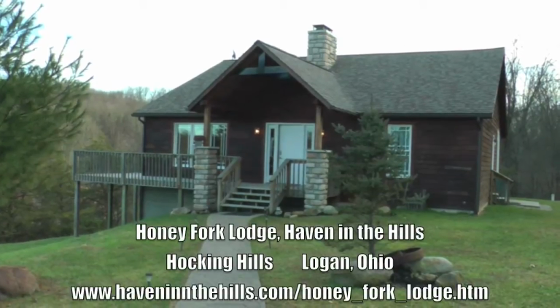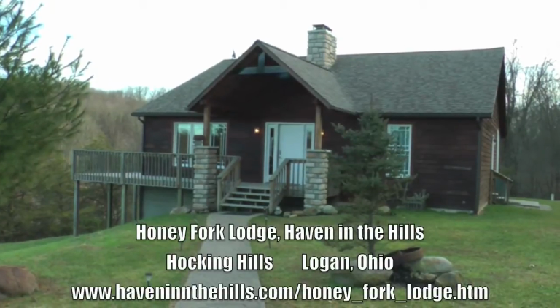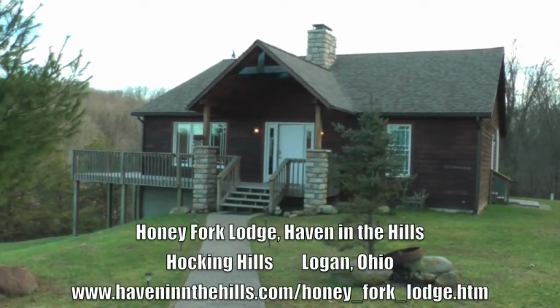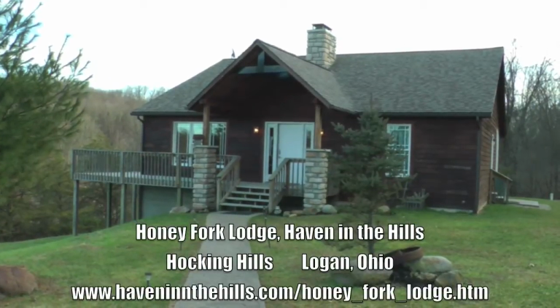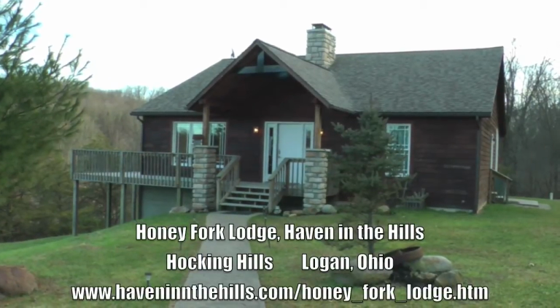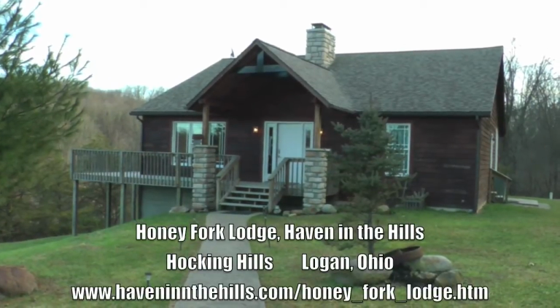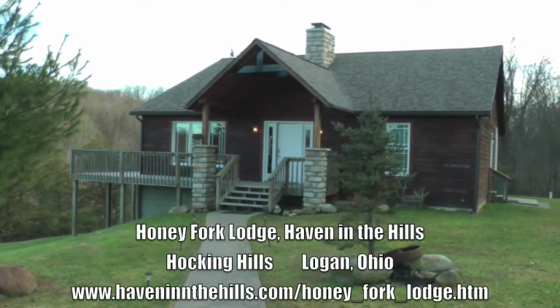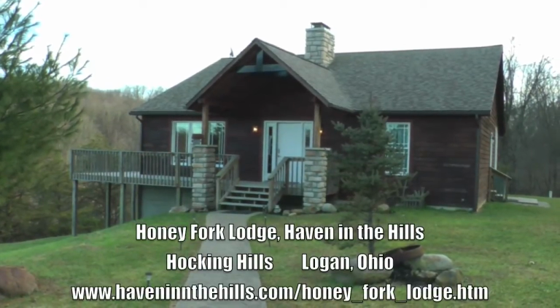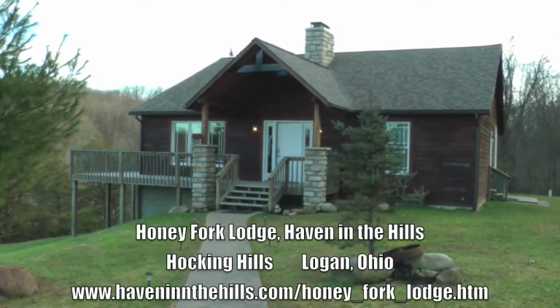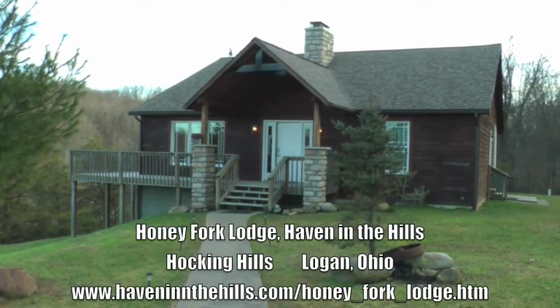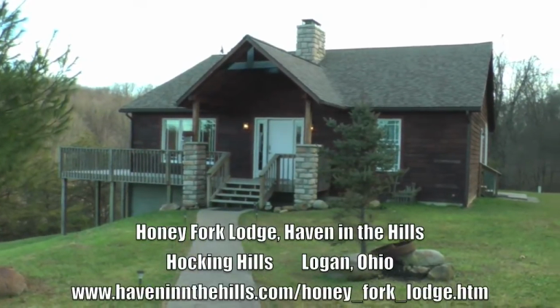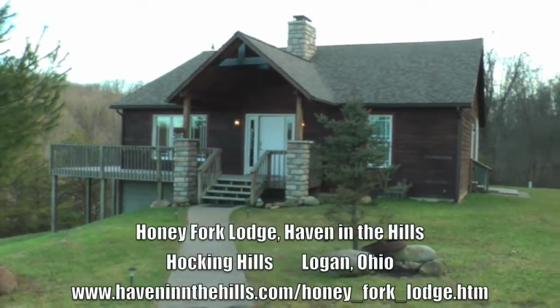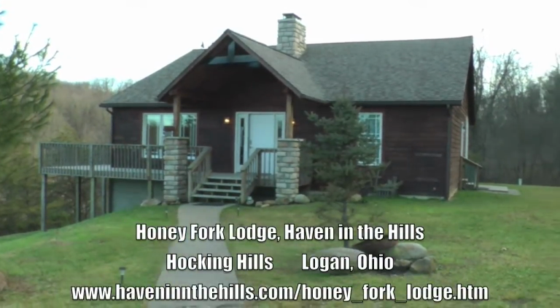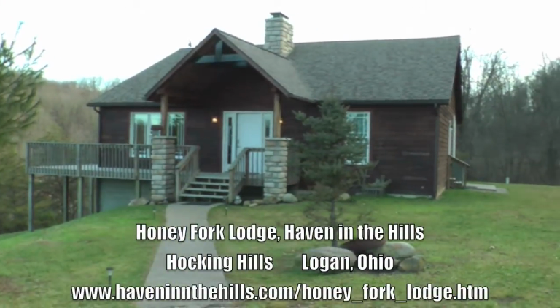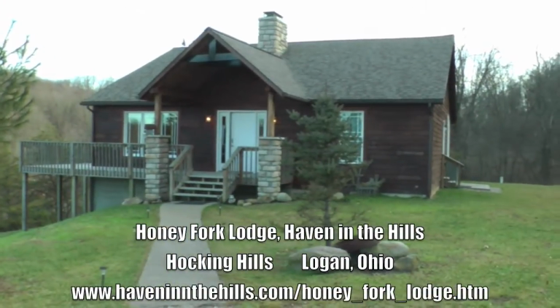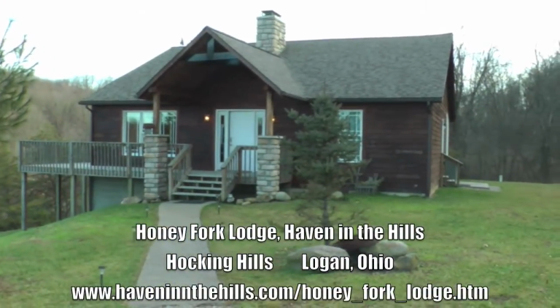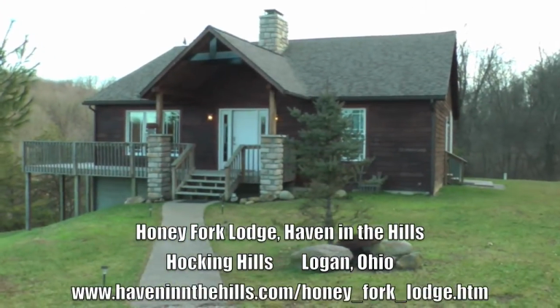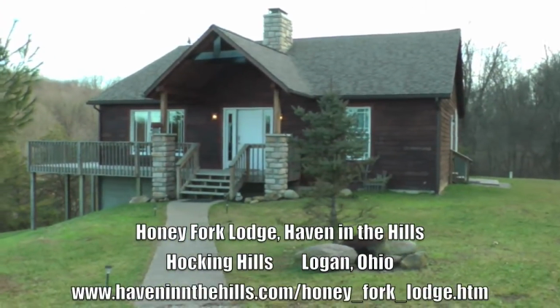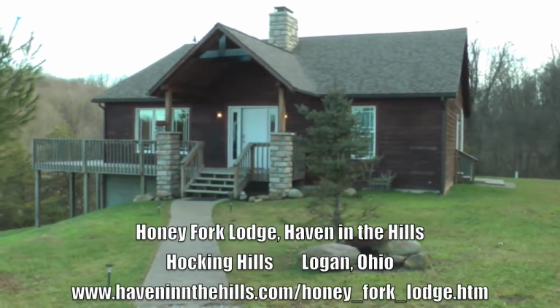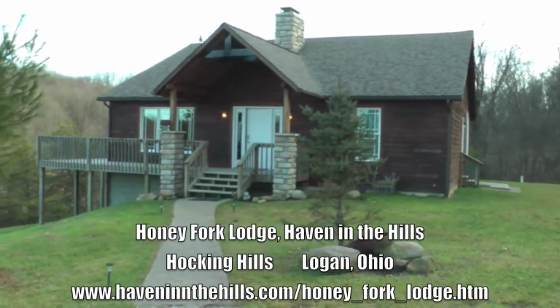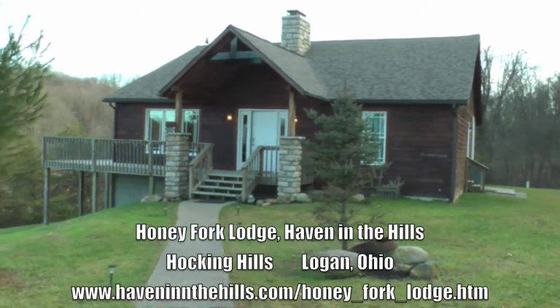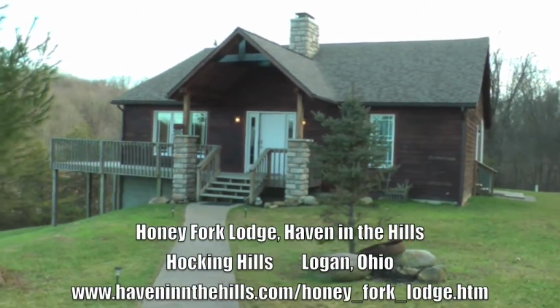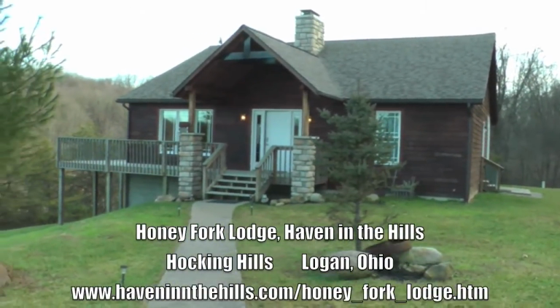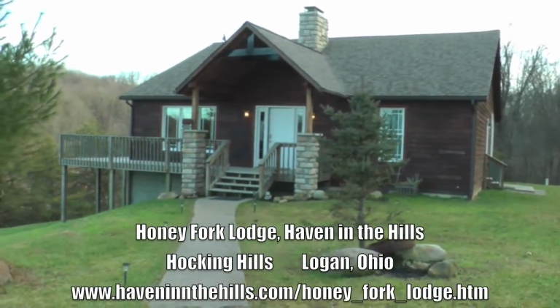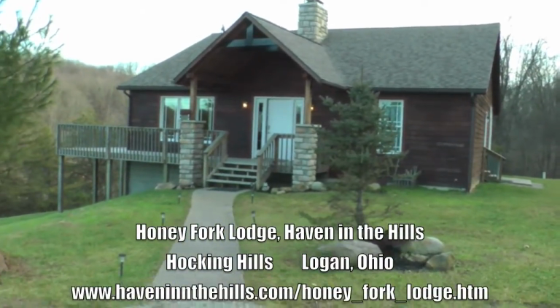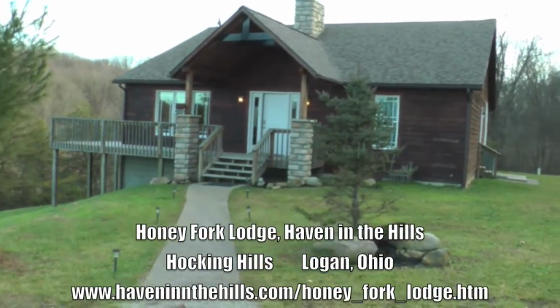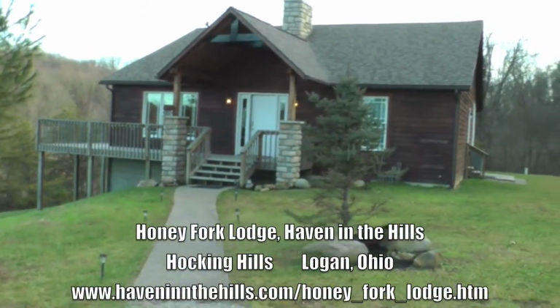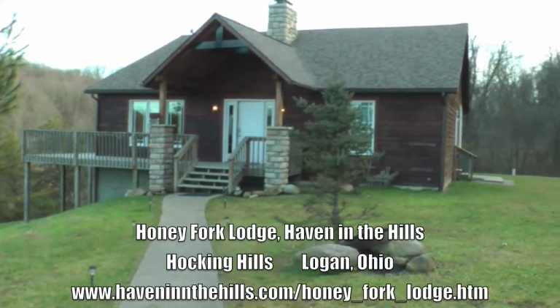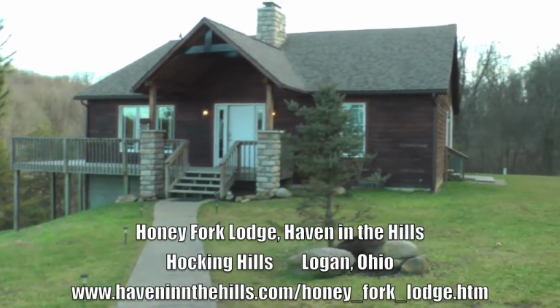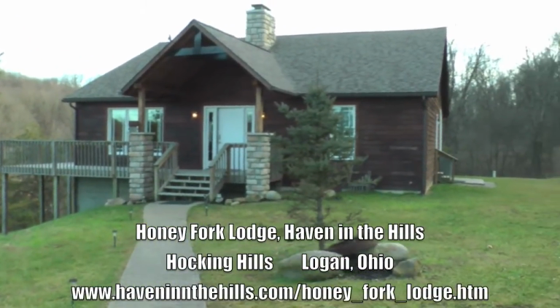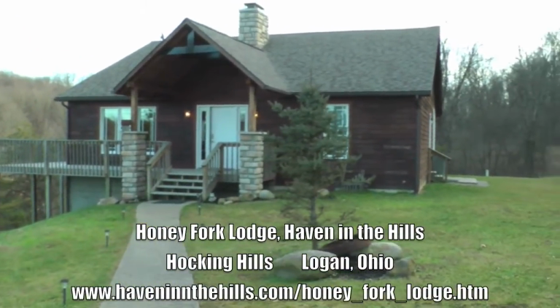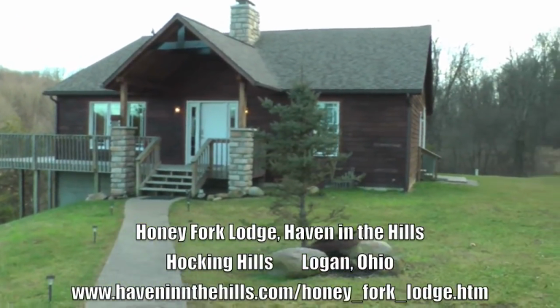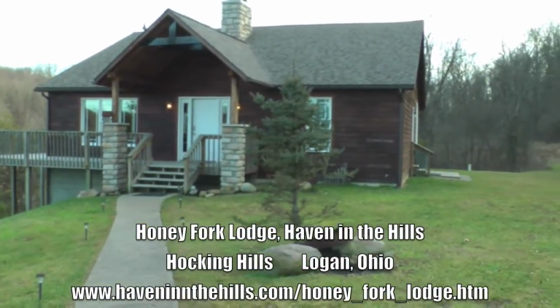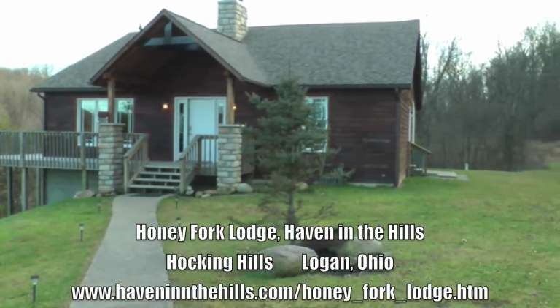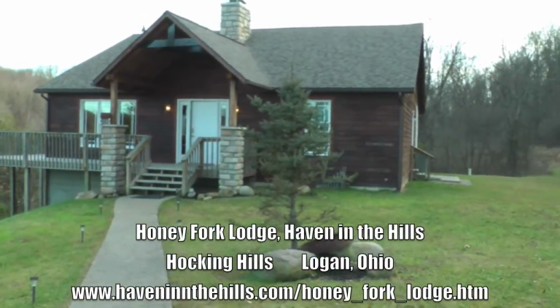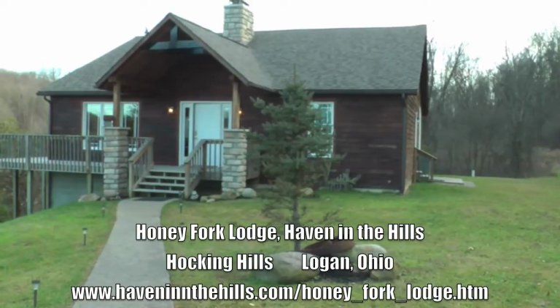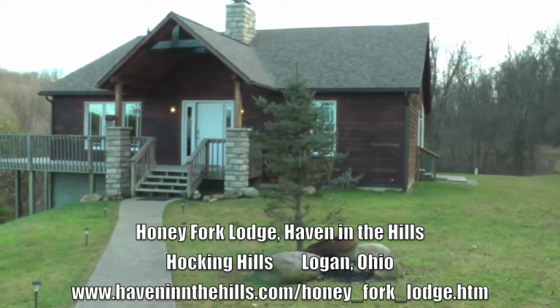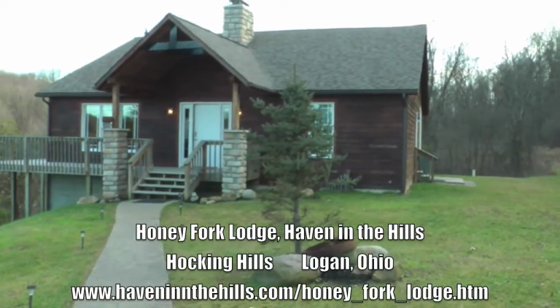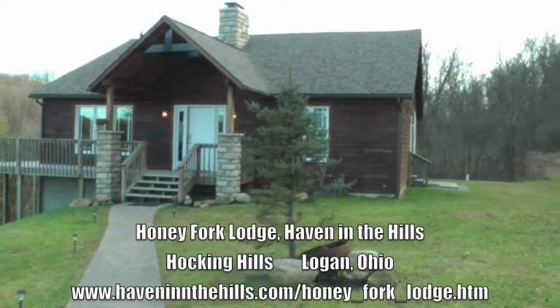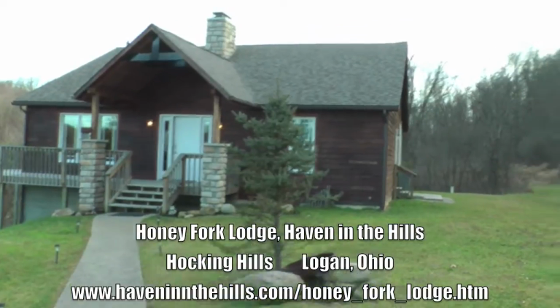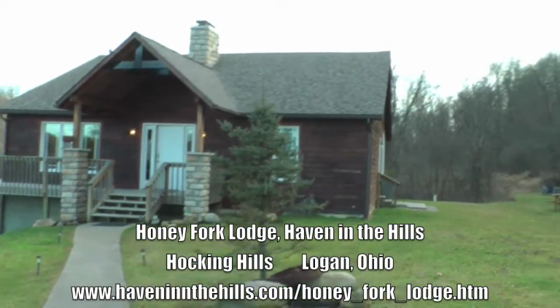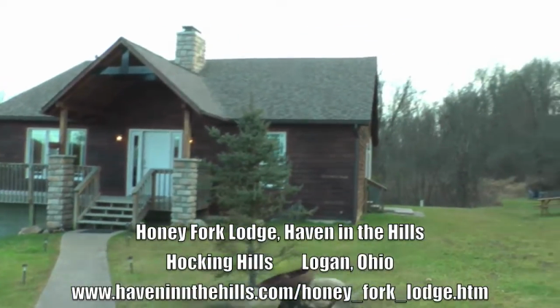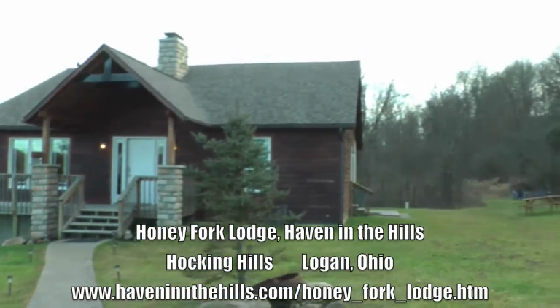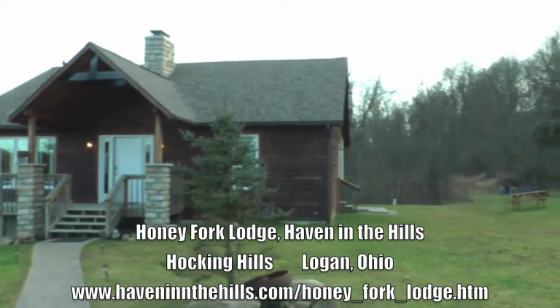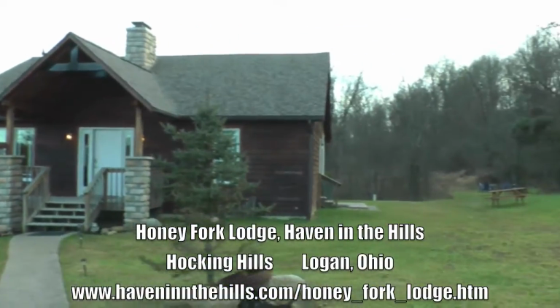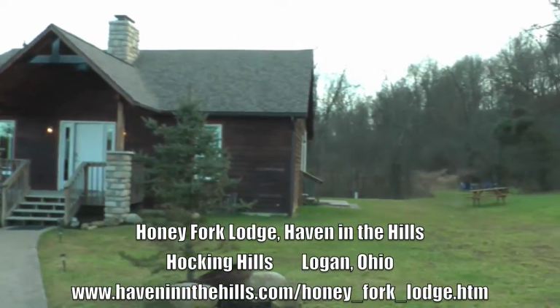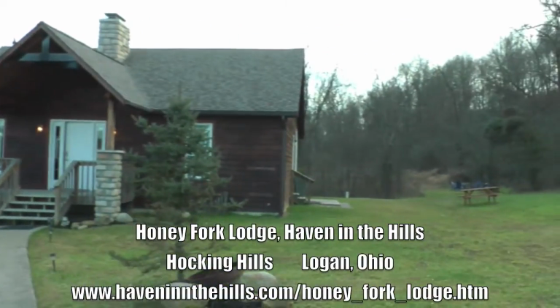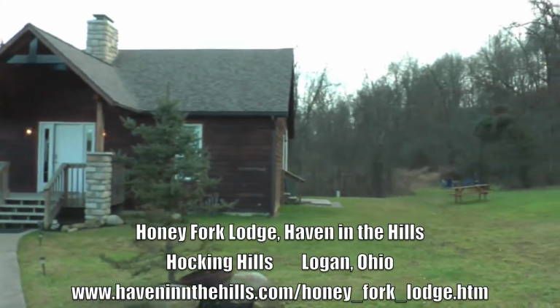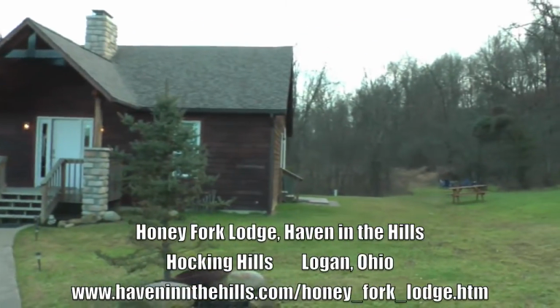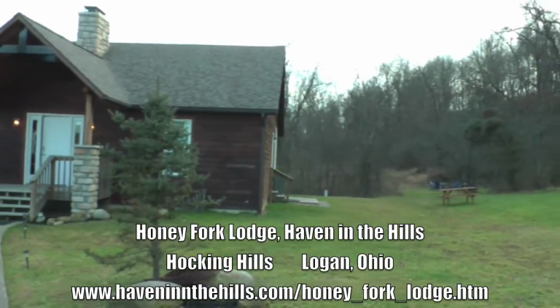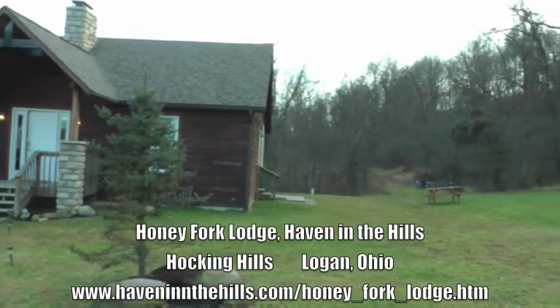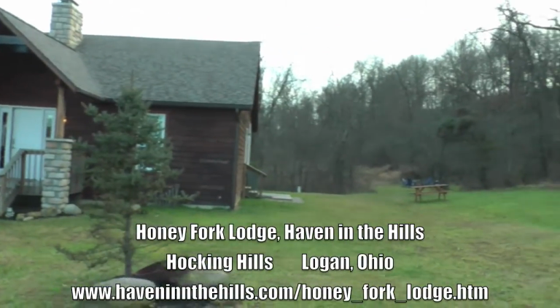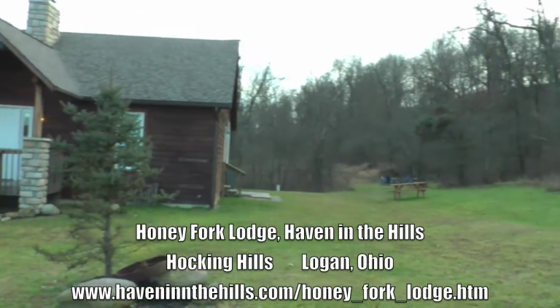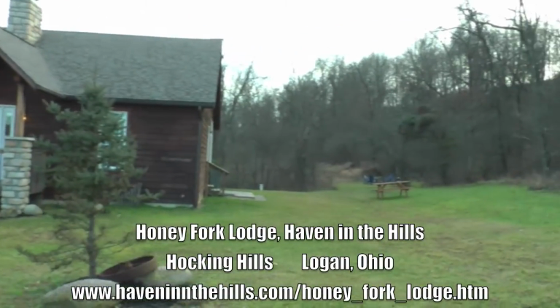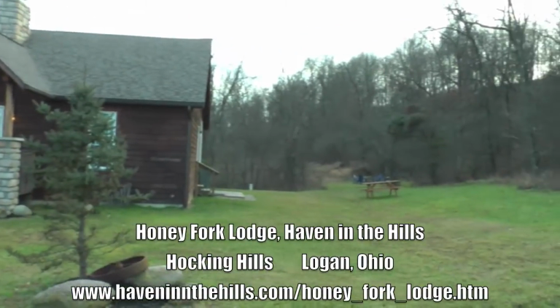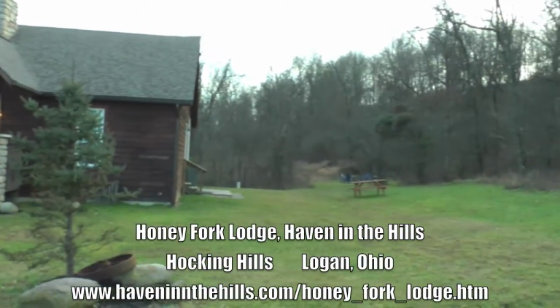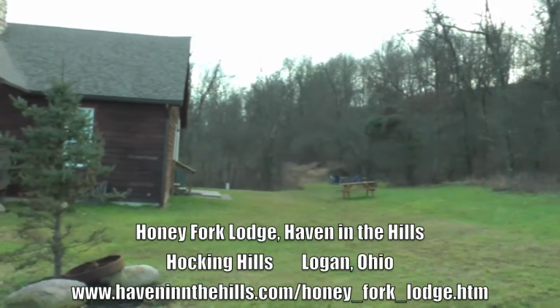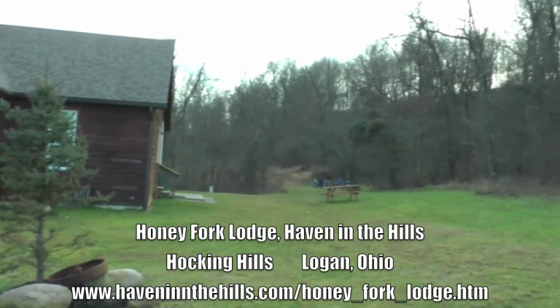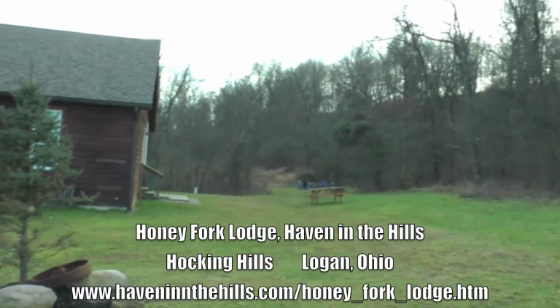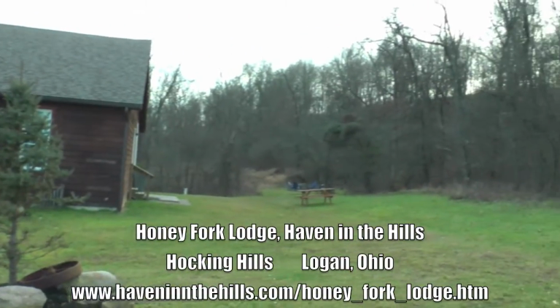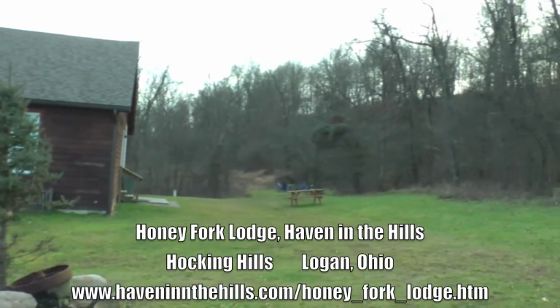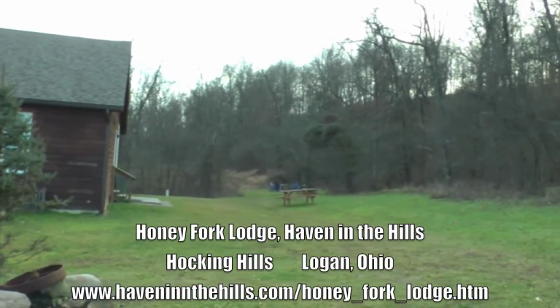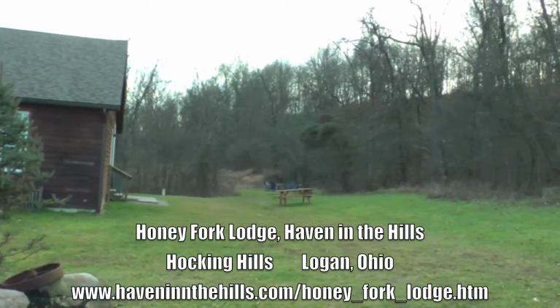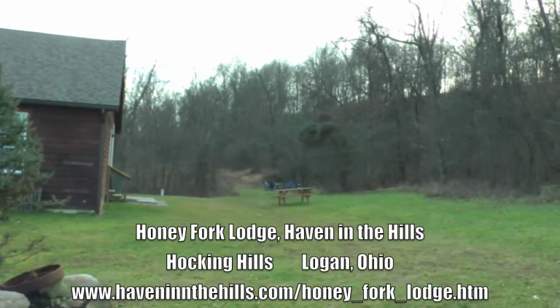This is Honey Fork Lodge, Haven in the Hills at Hocking Hills, Ohio.